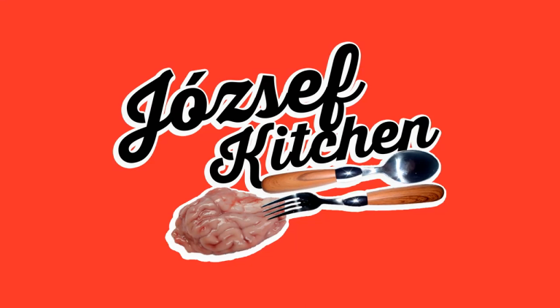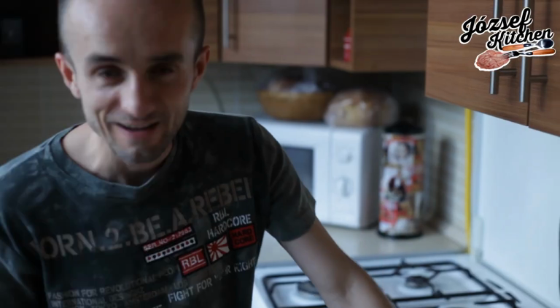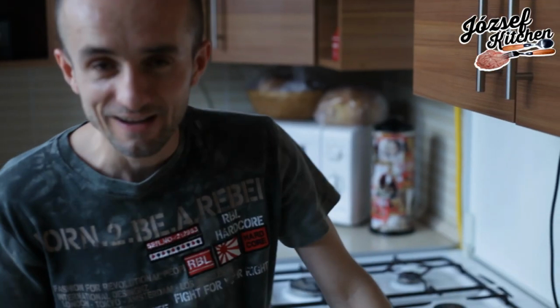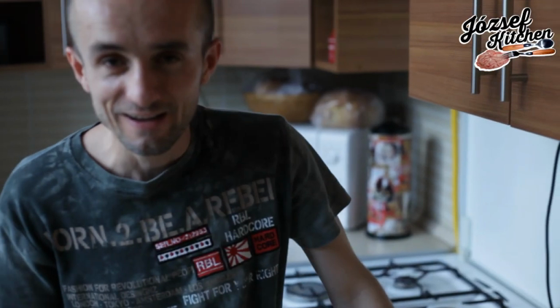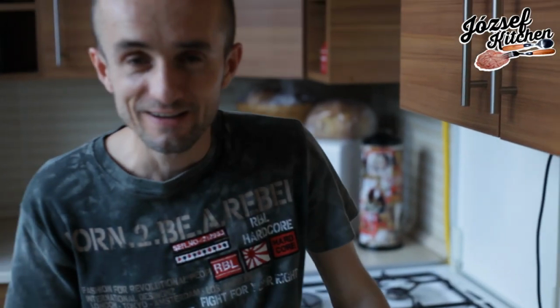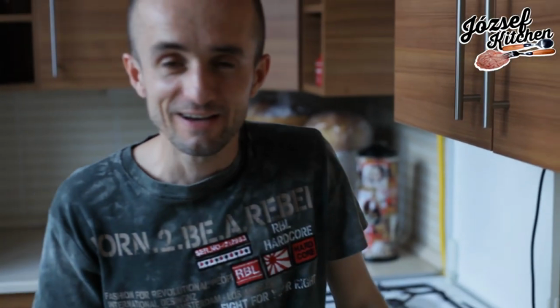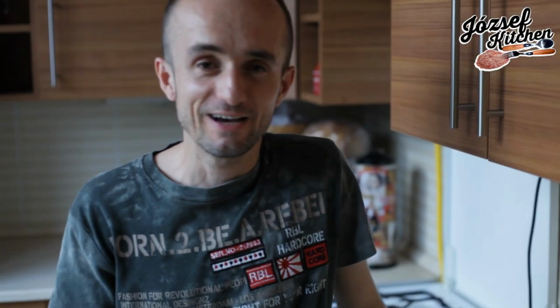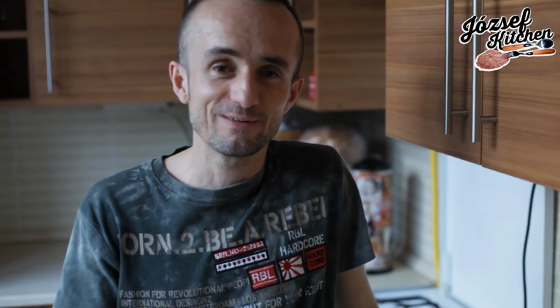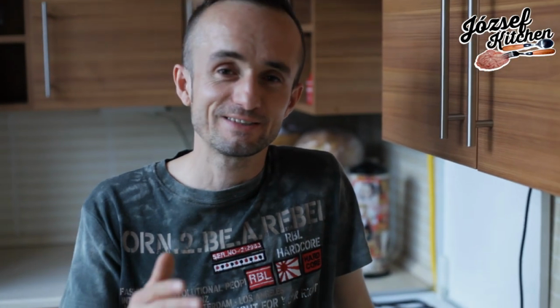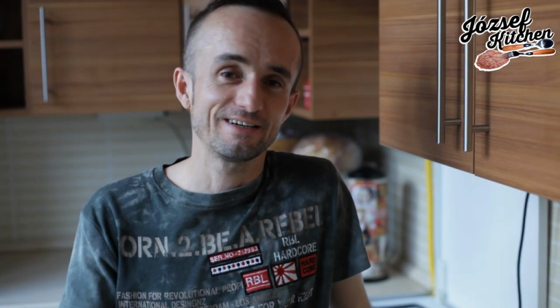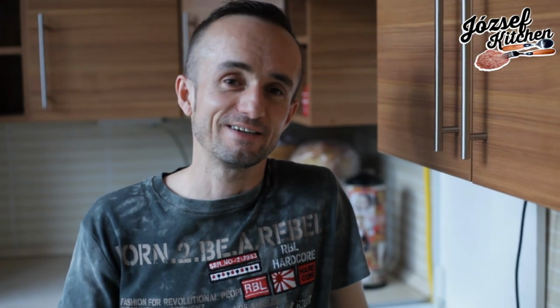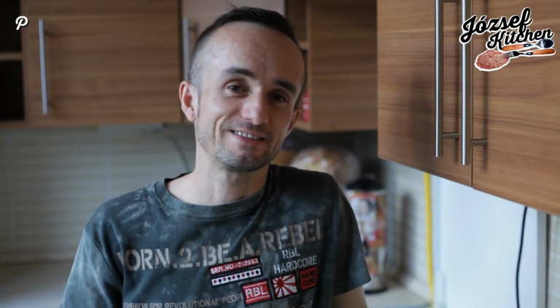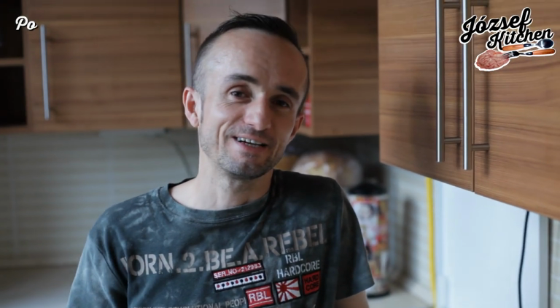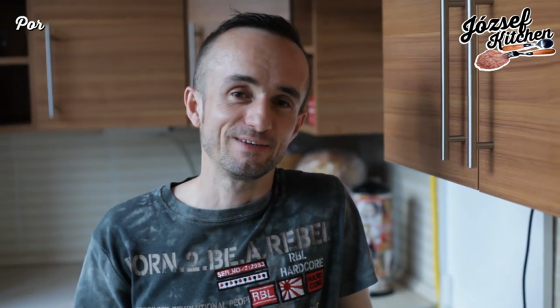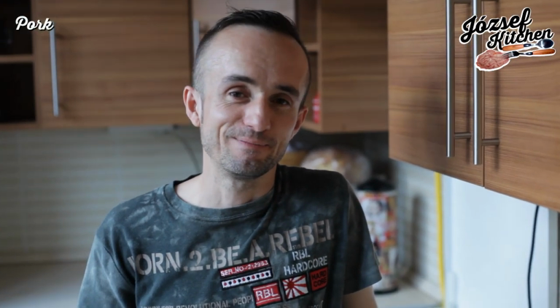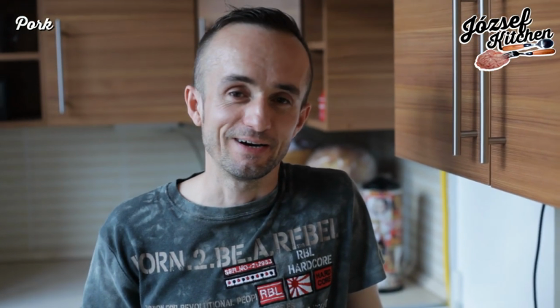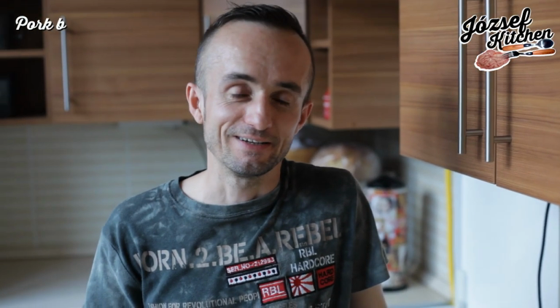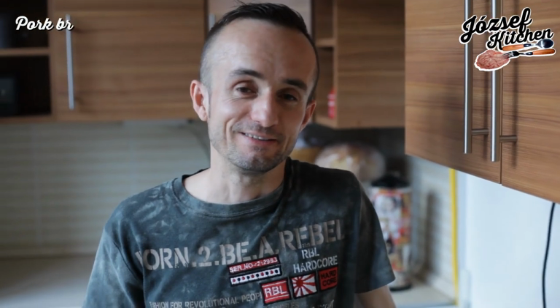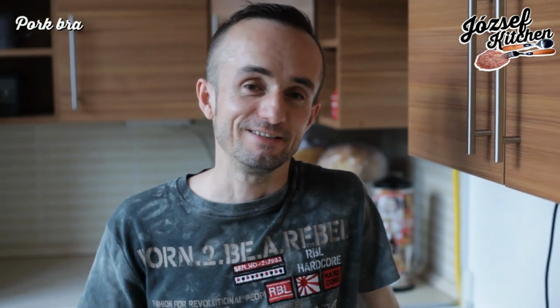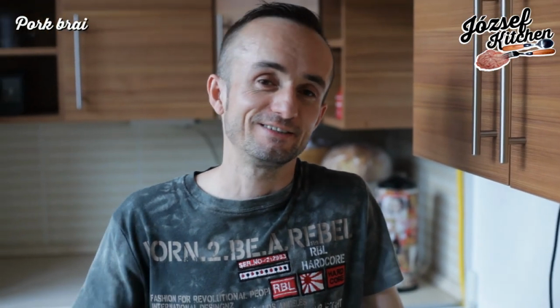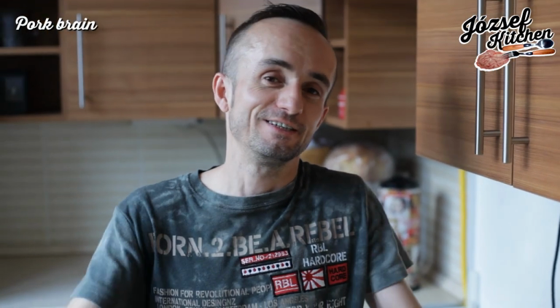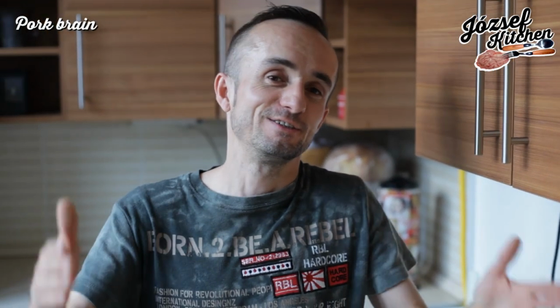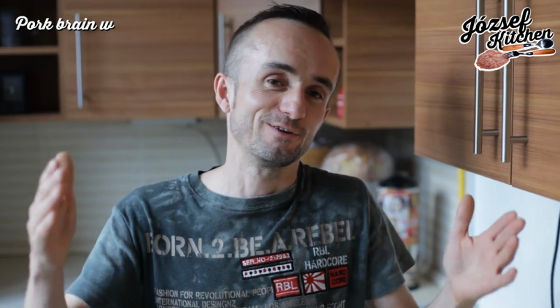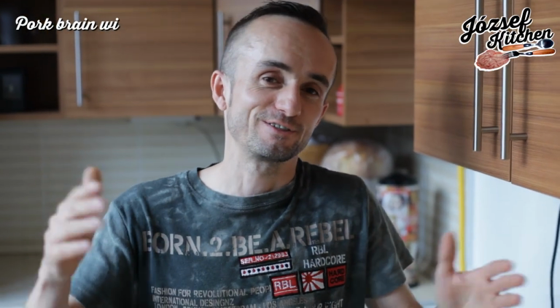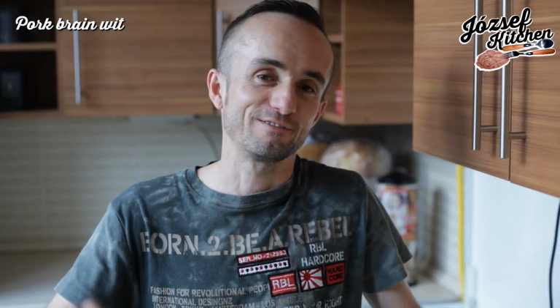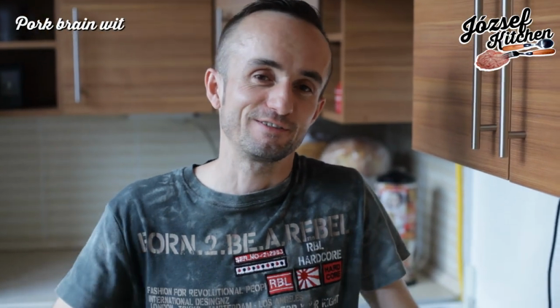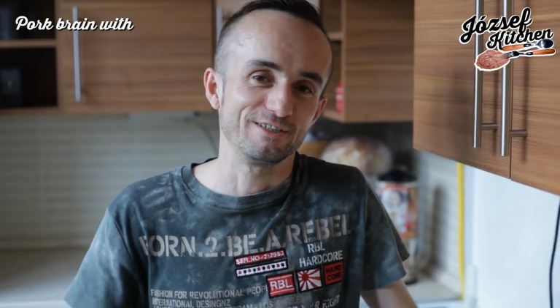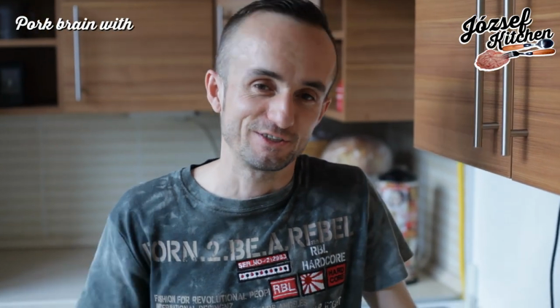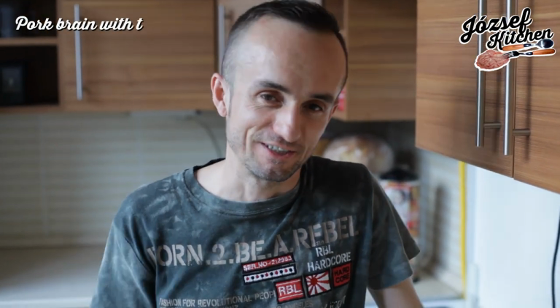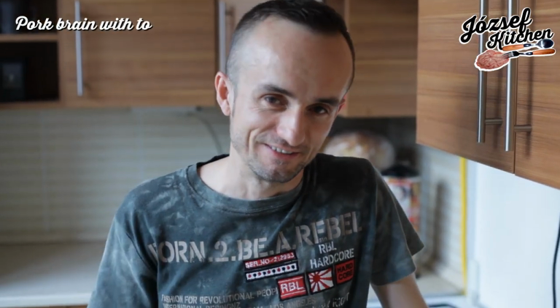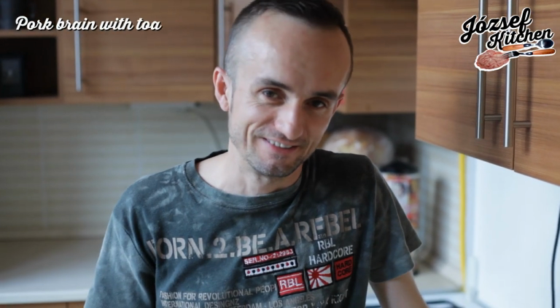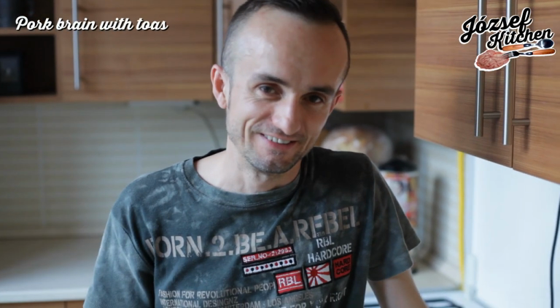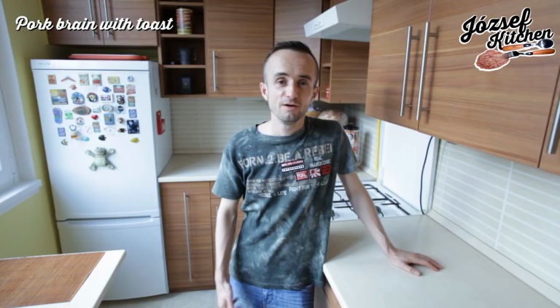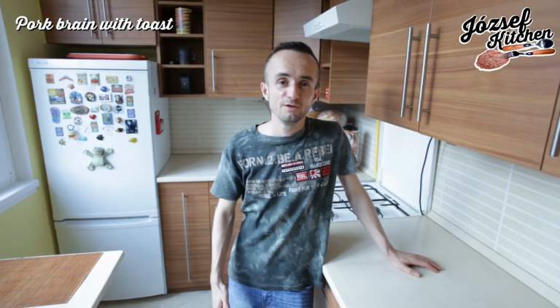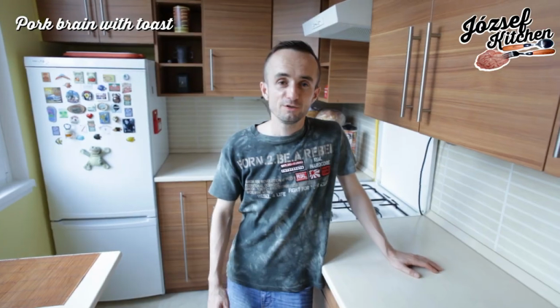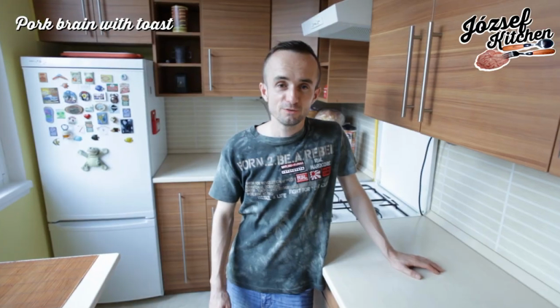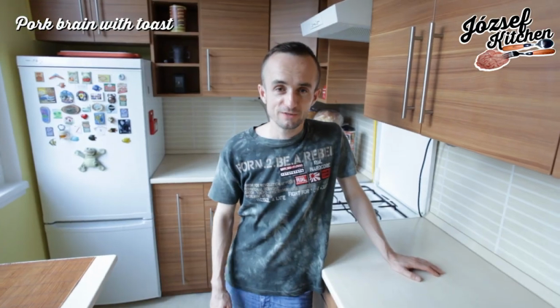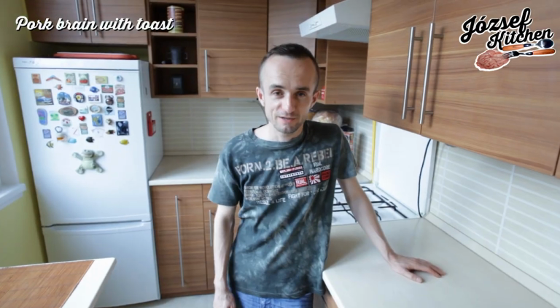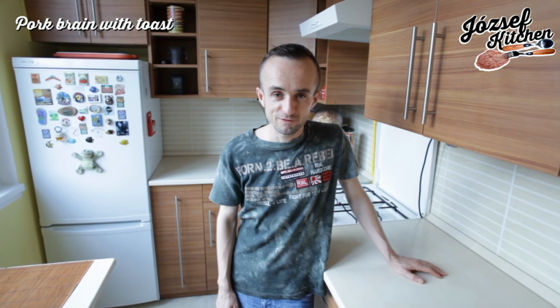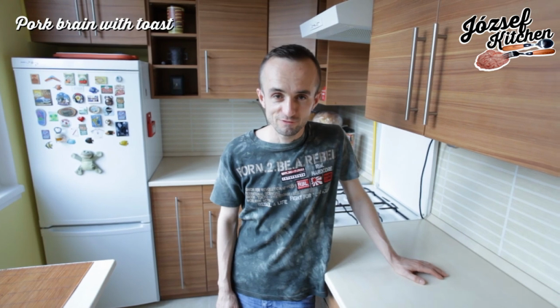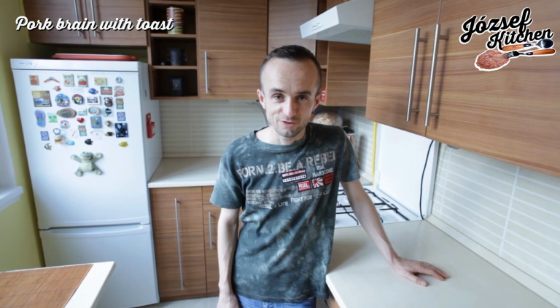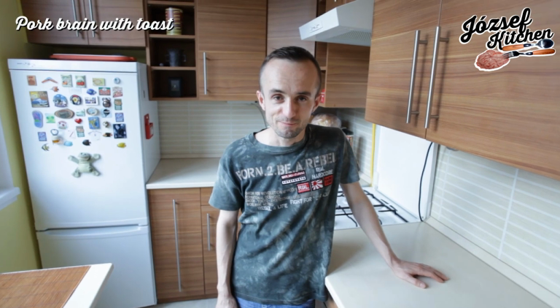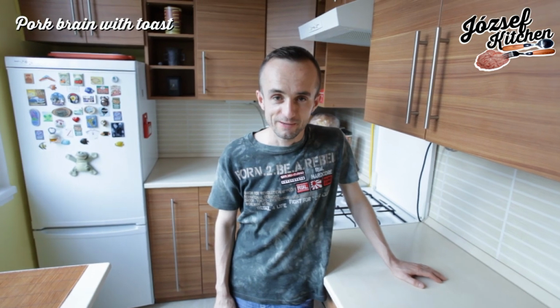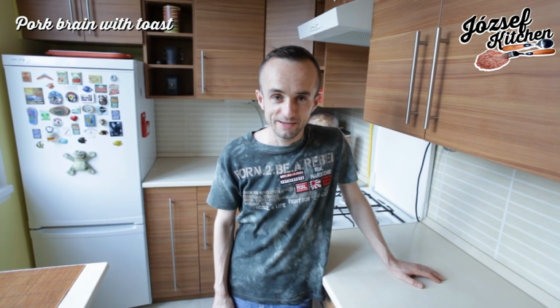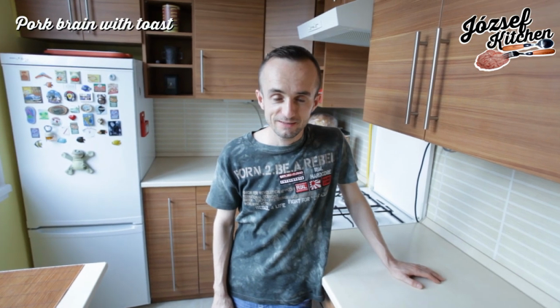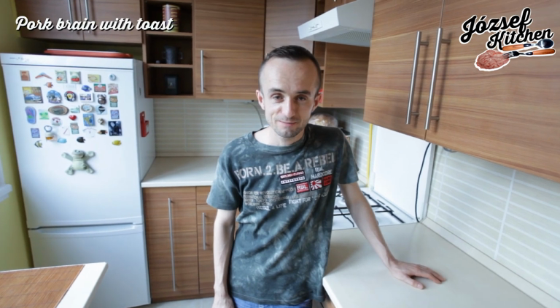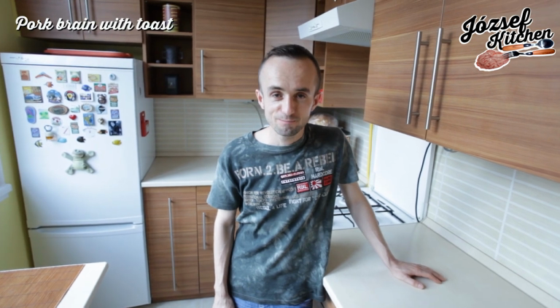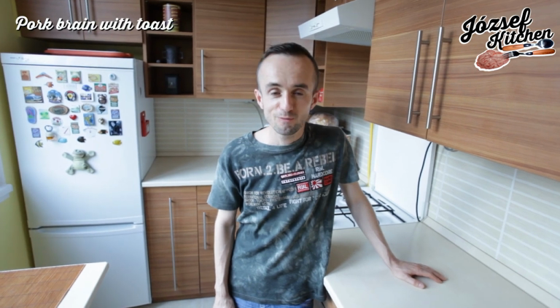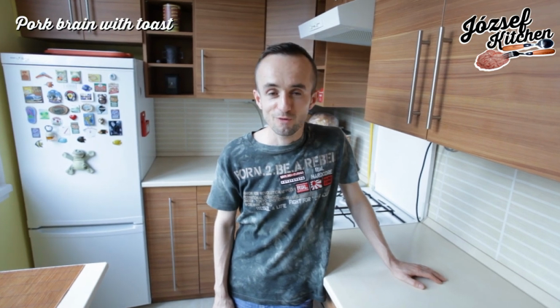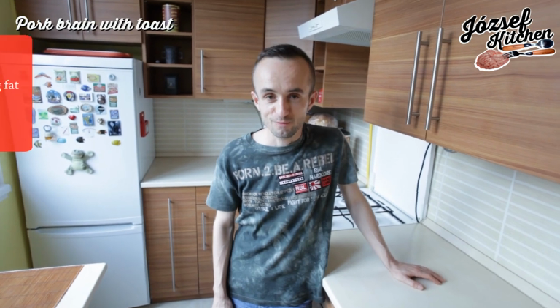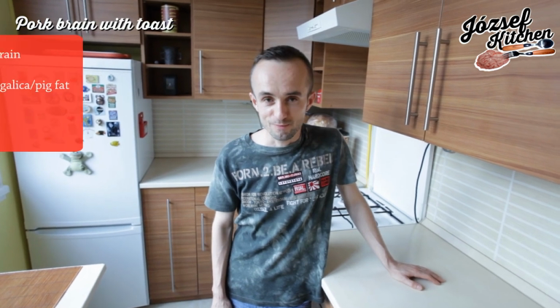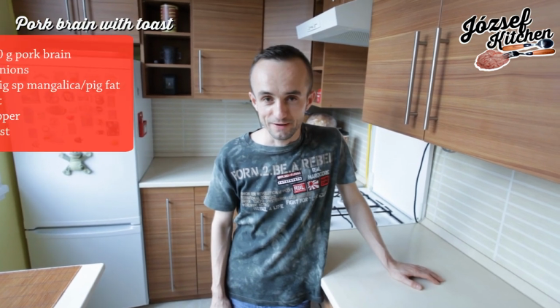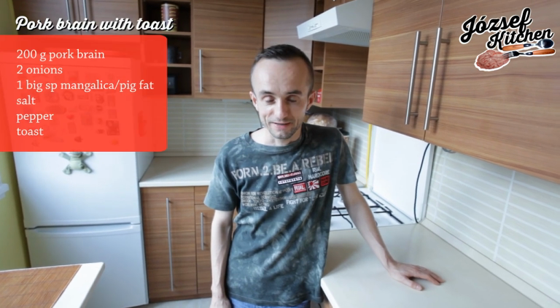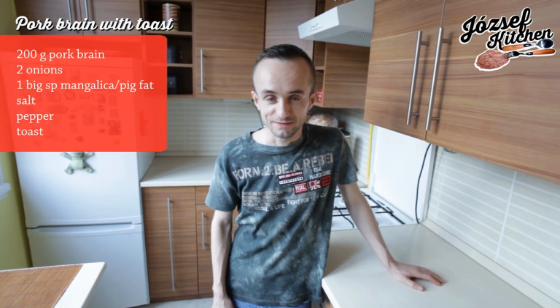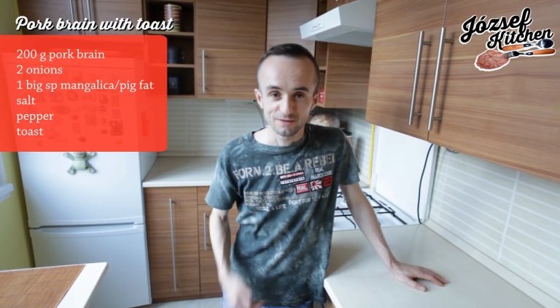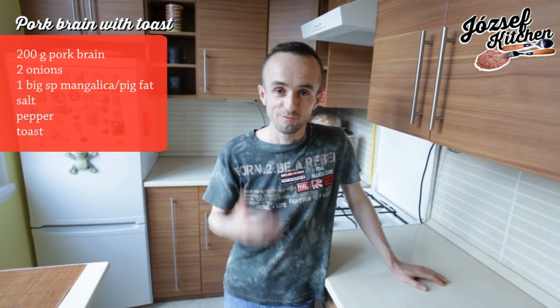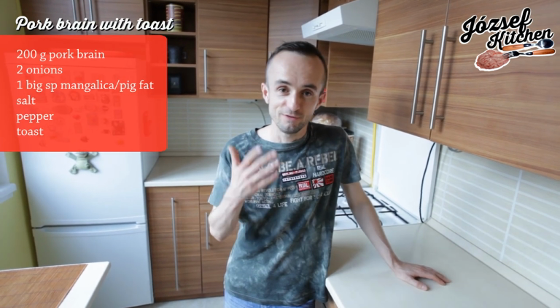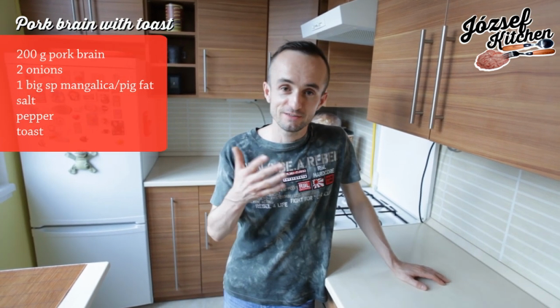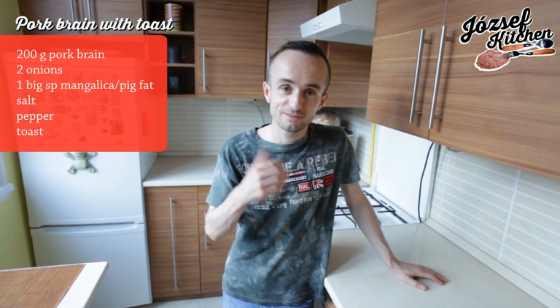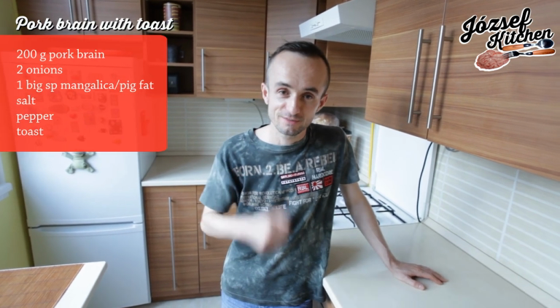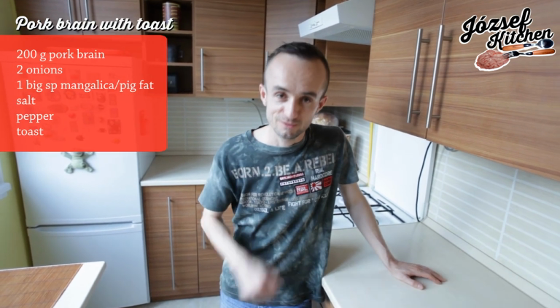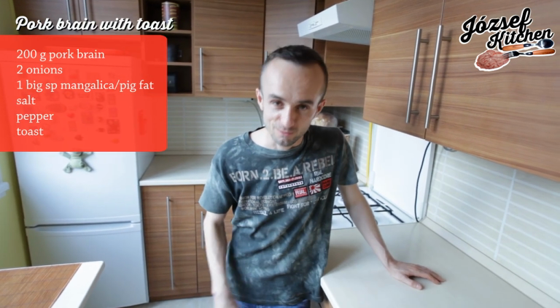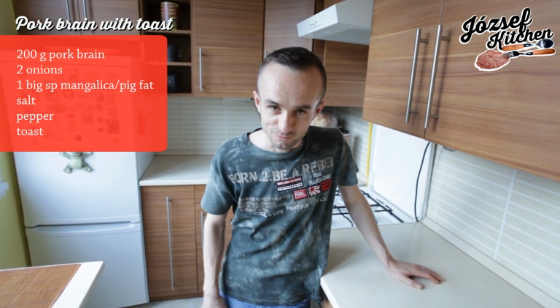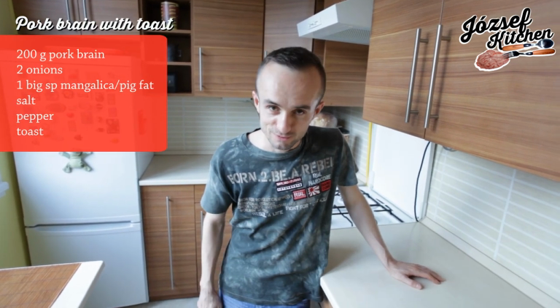Hello, Savas everybody! This is Jozef Kitchen. Today we will make pork brim with toast.